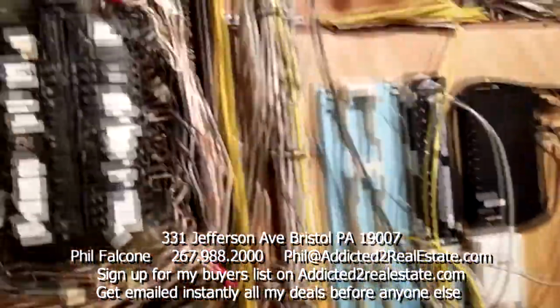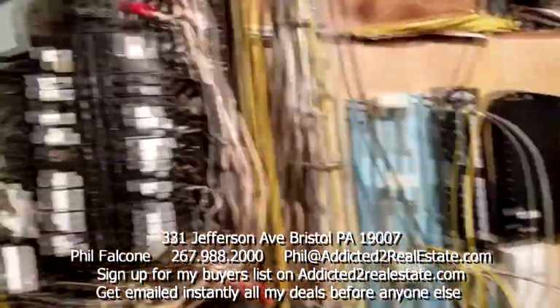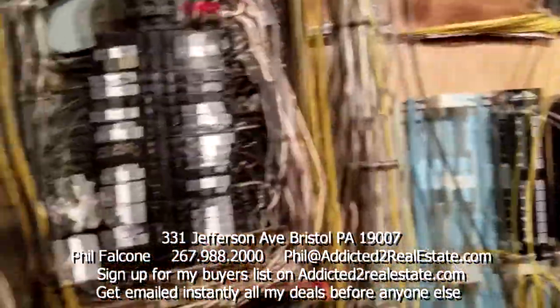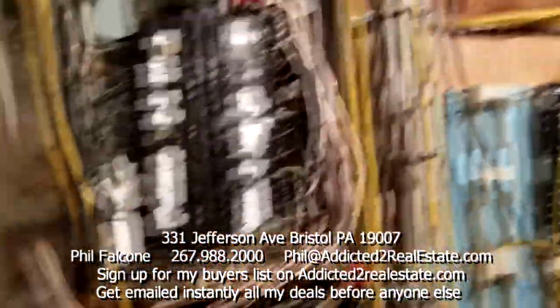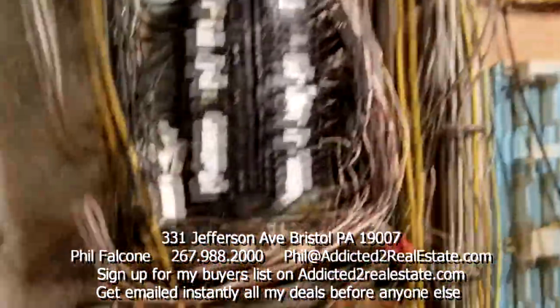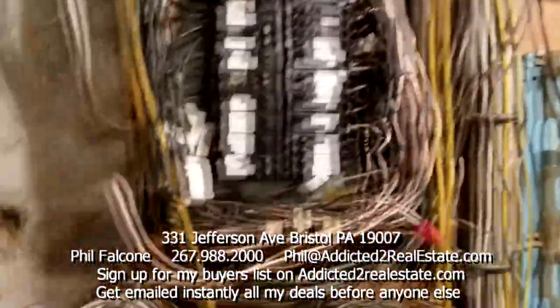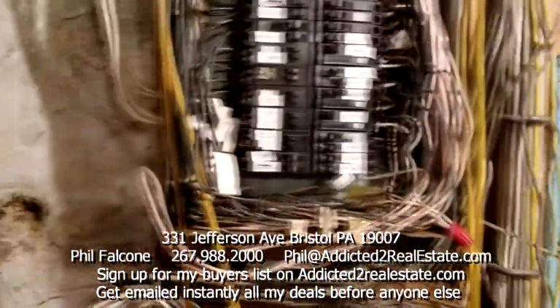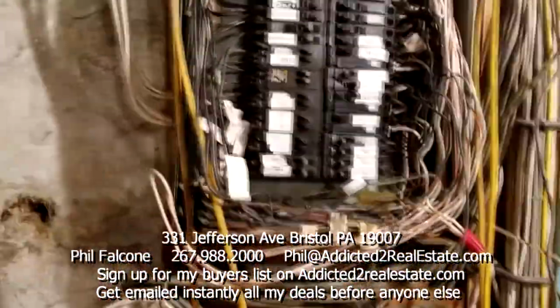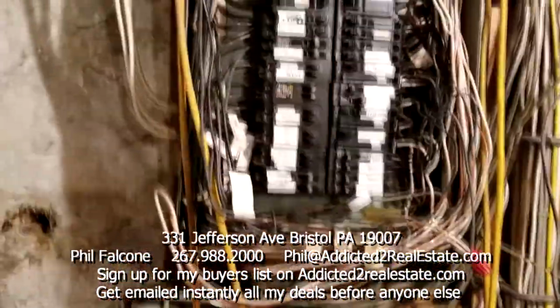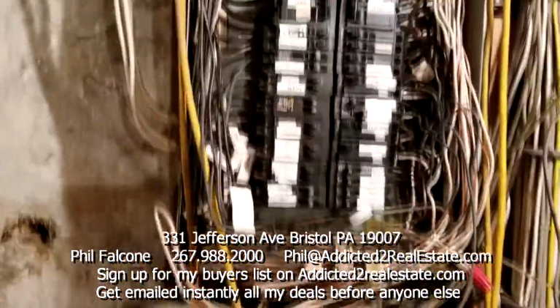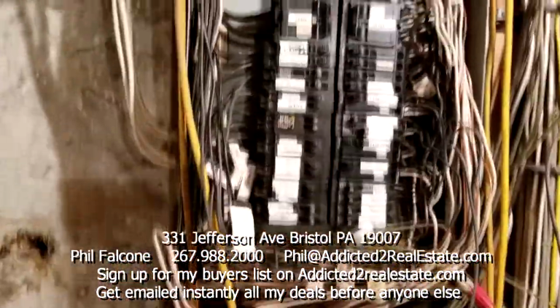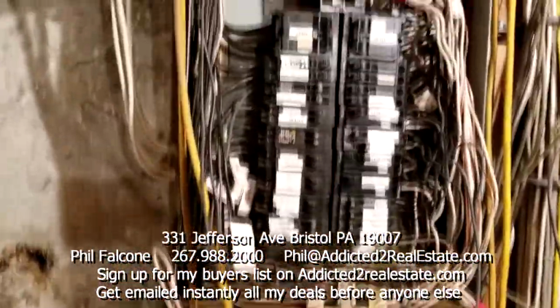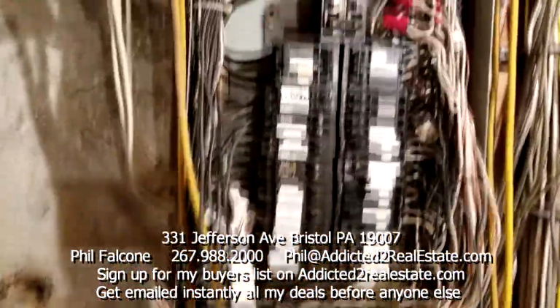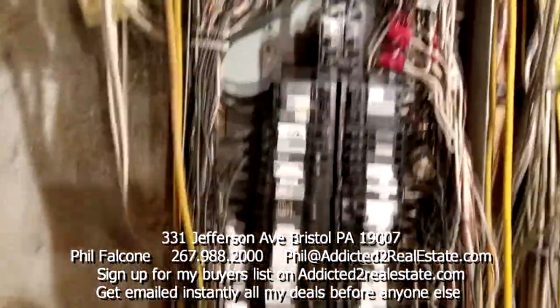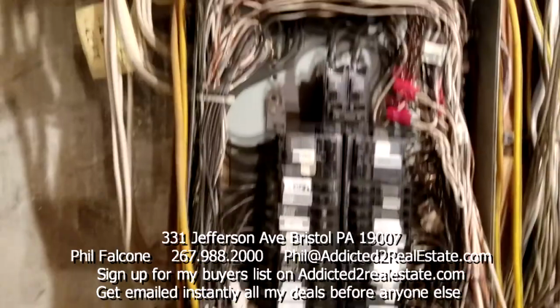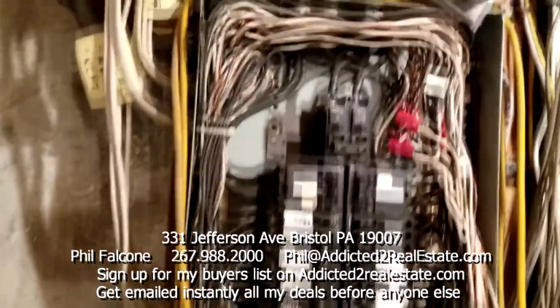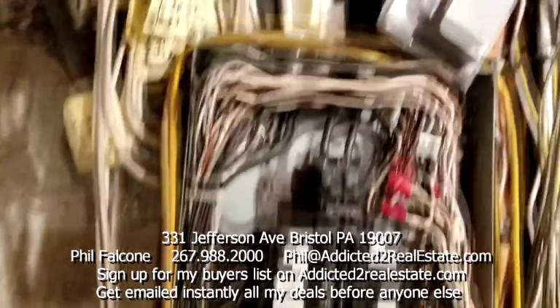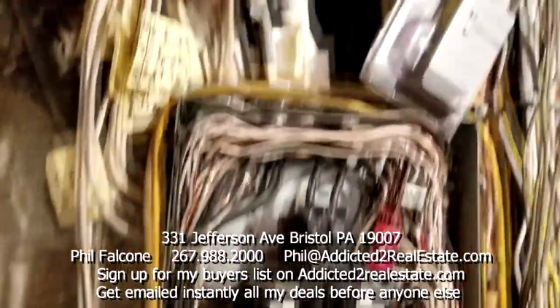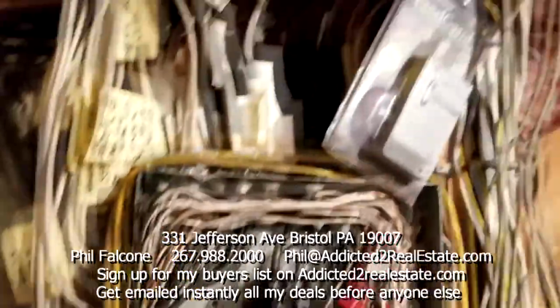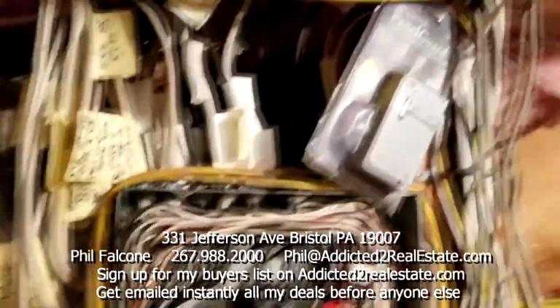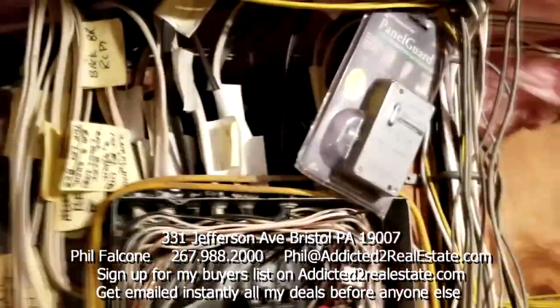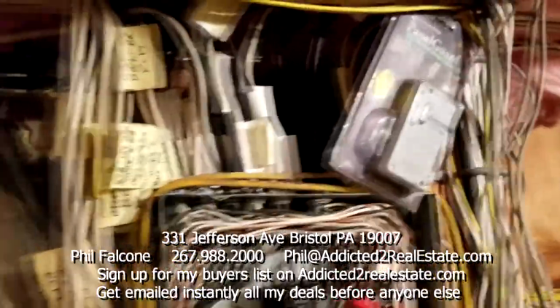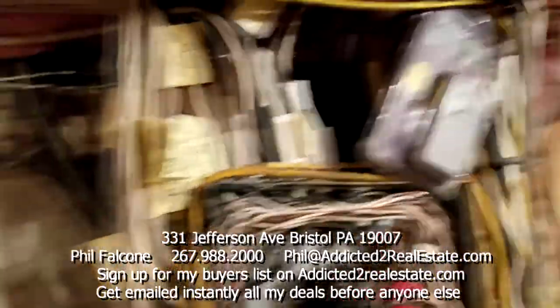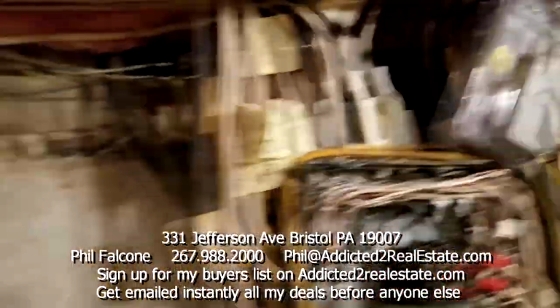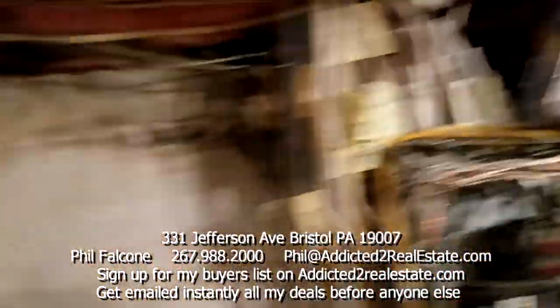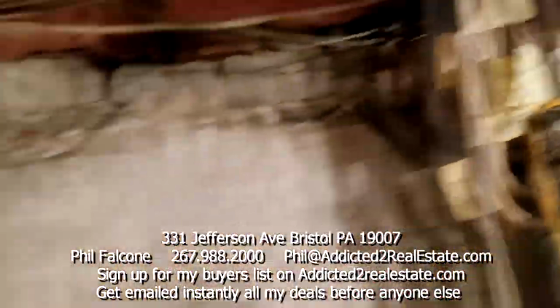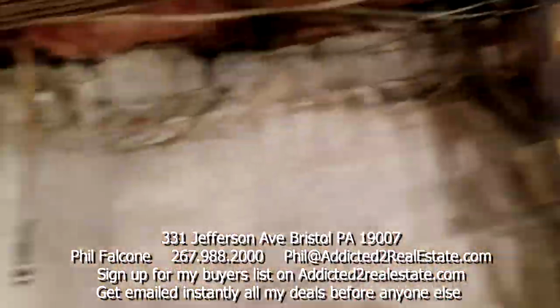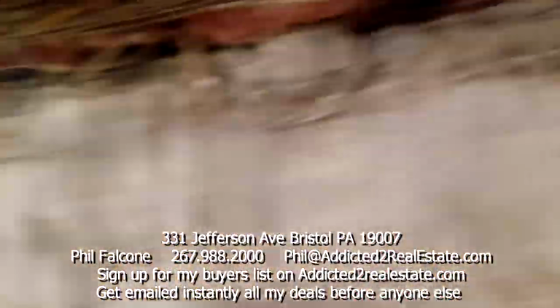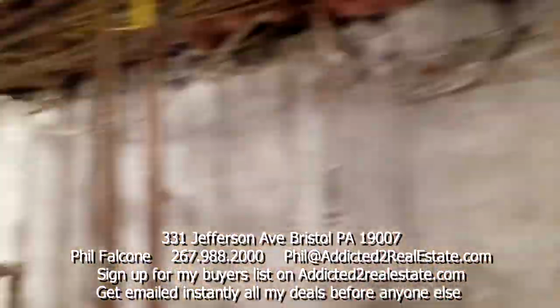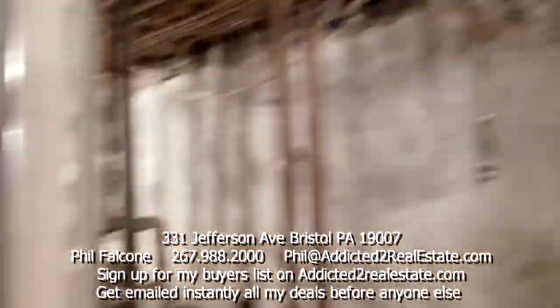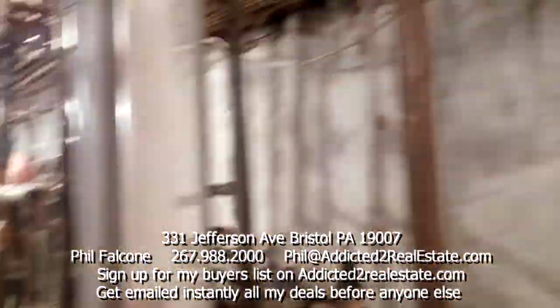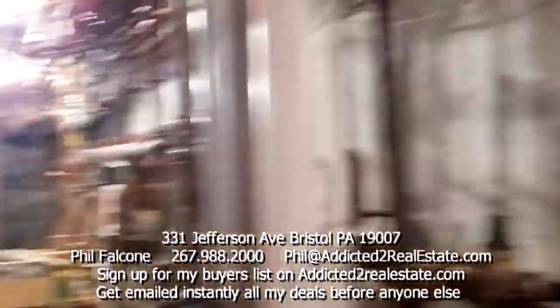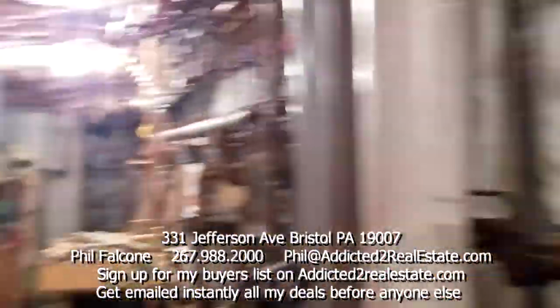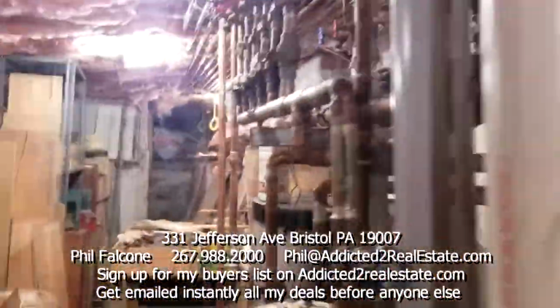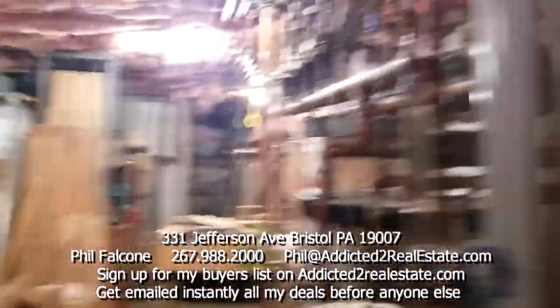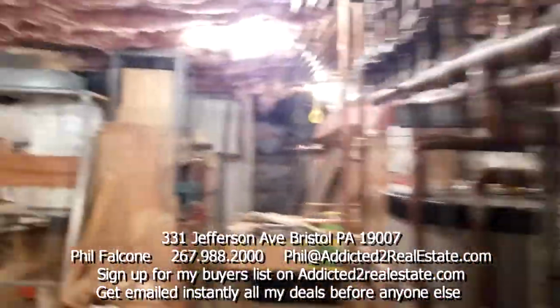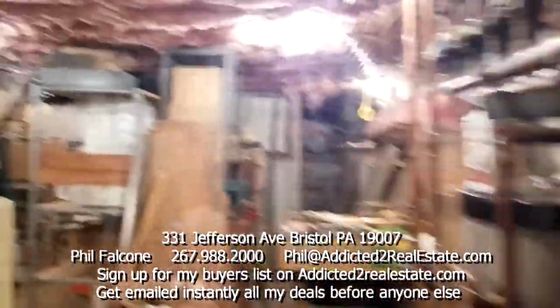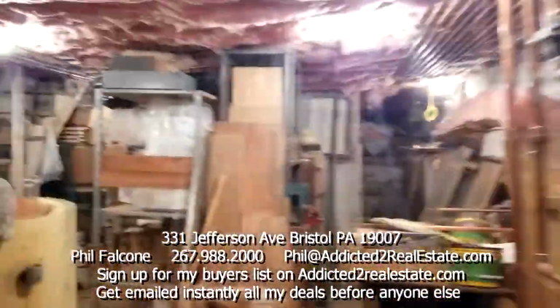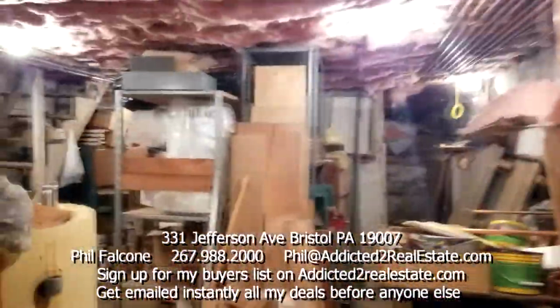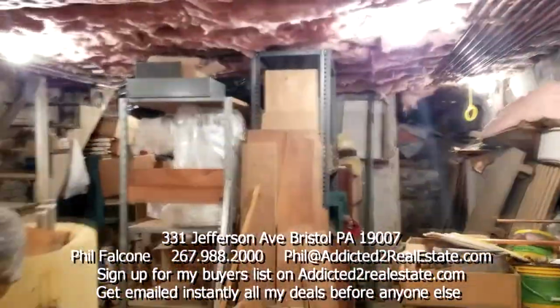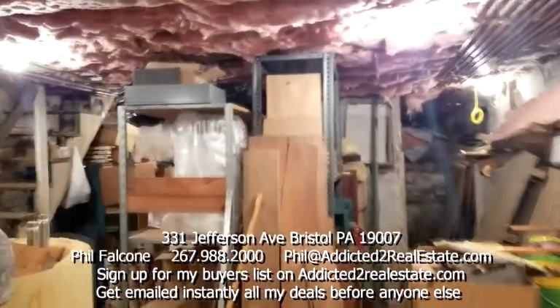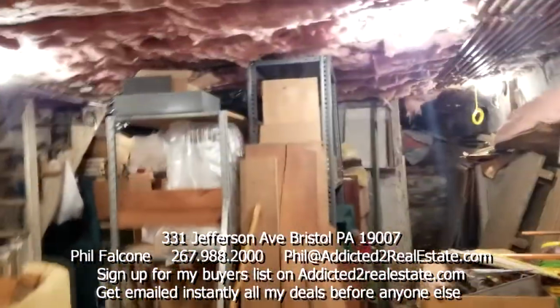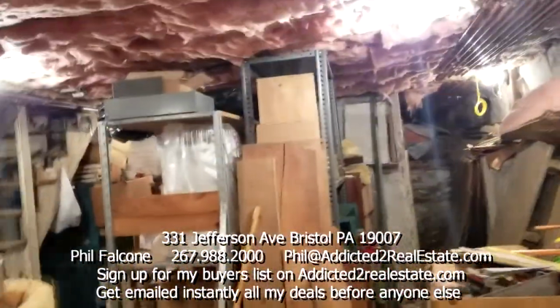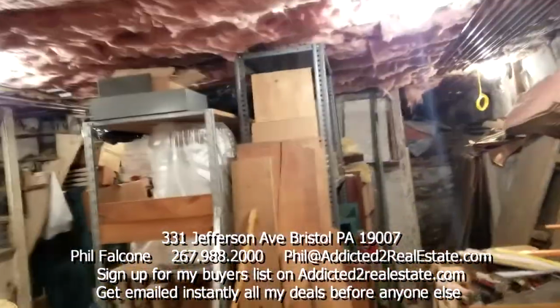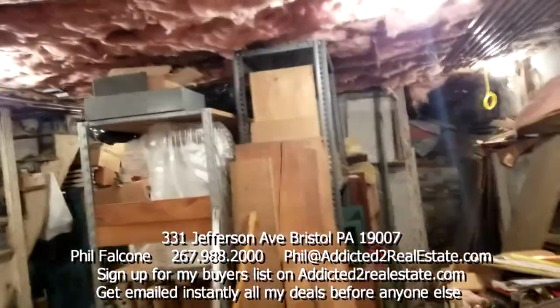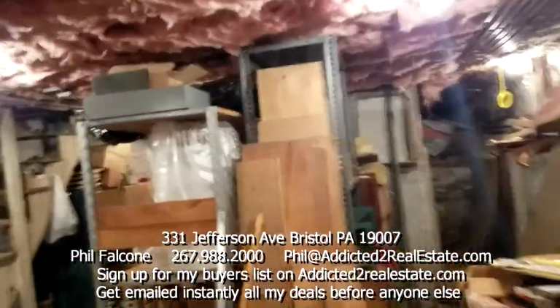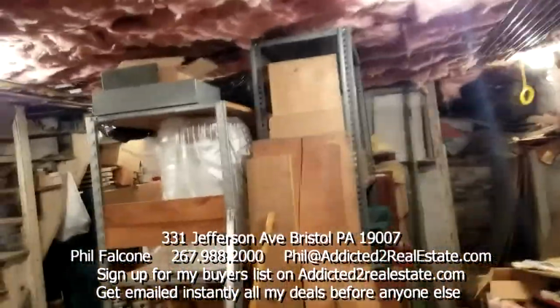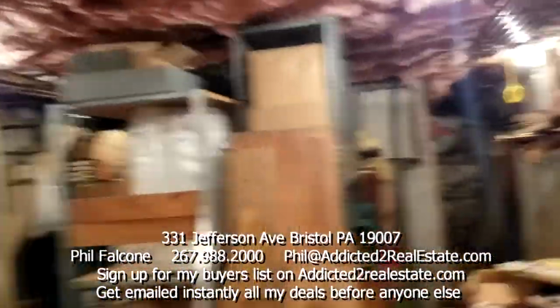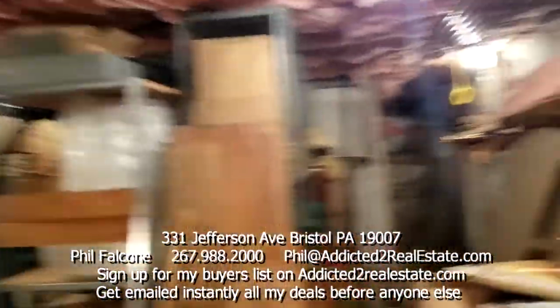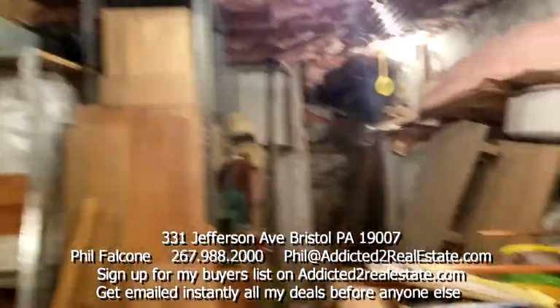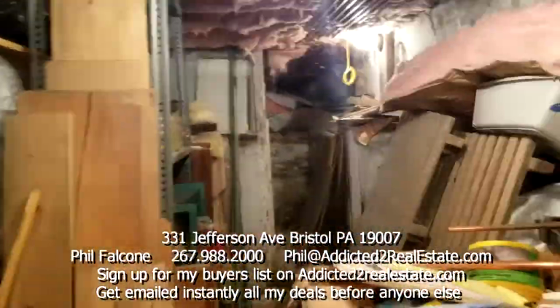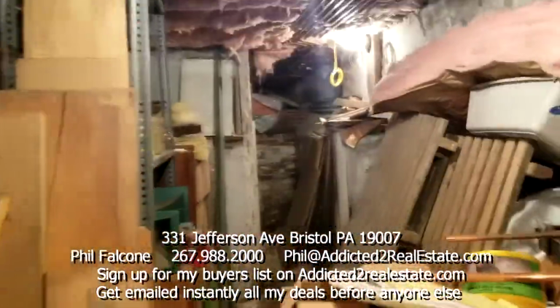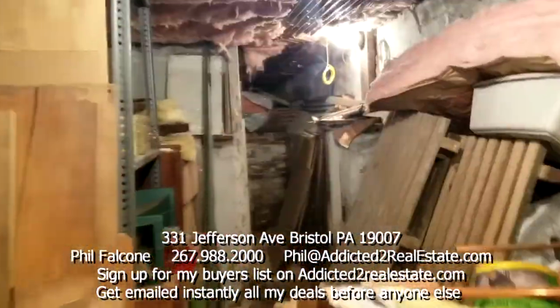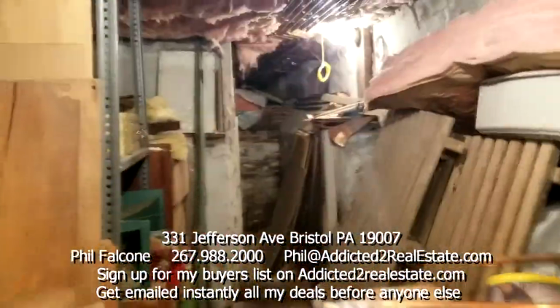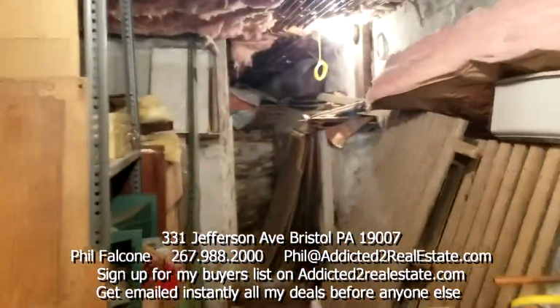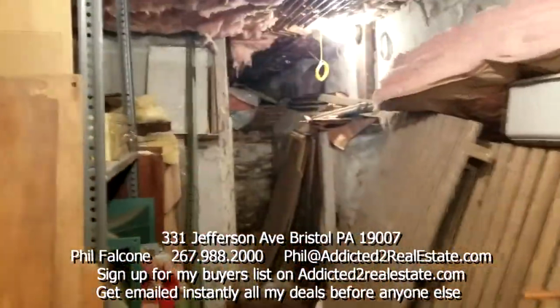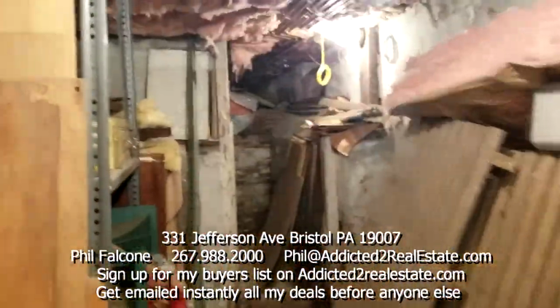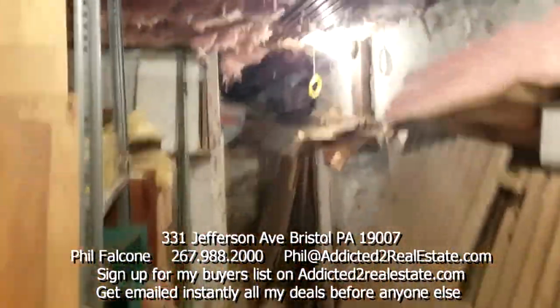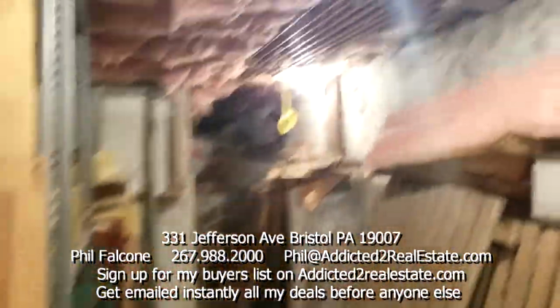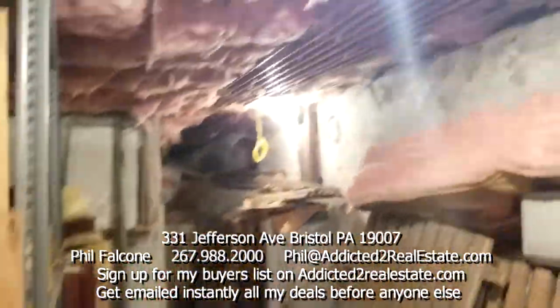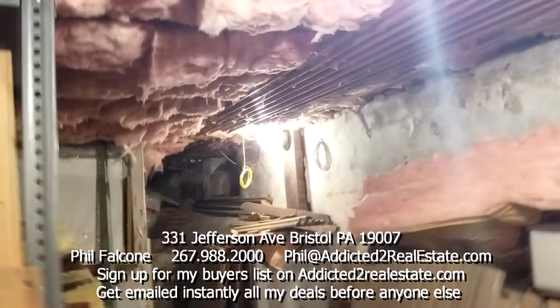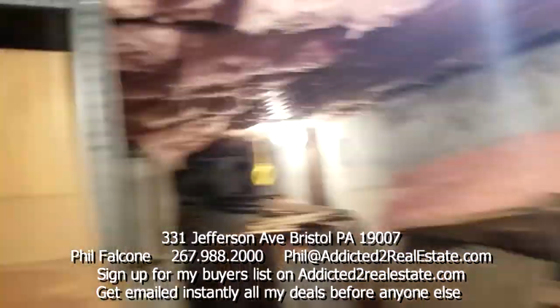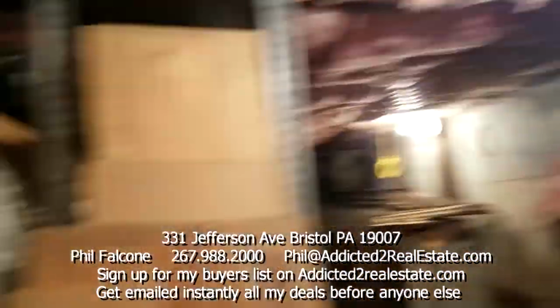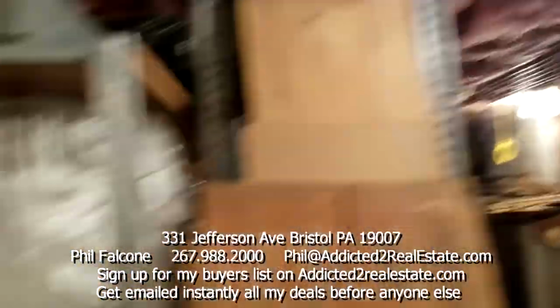Obviously be careful if you're in the house because the electrical panel is not covered.